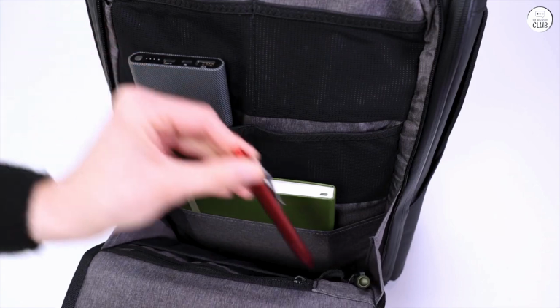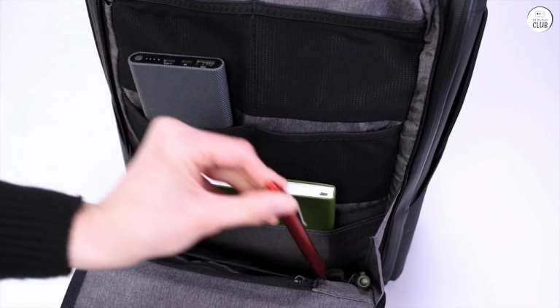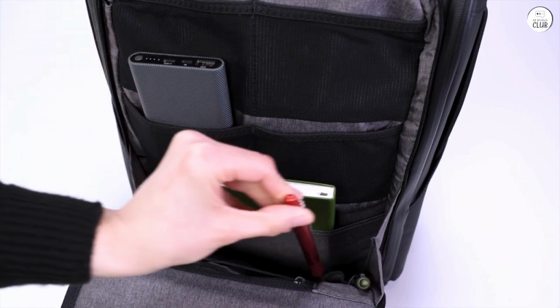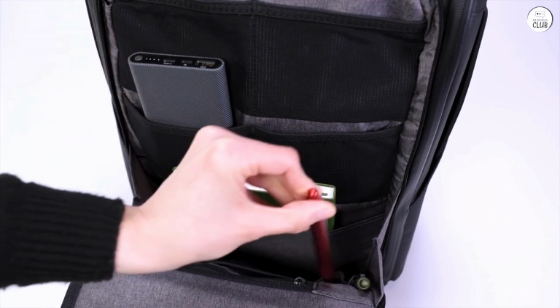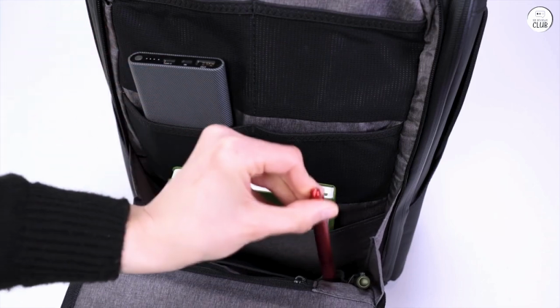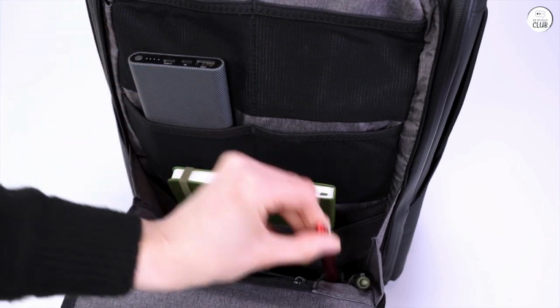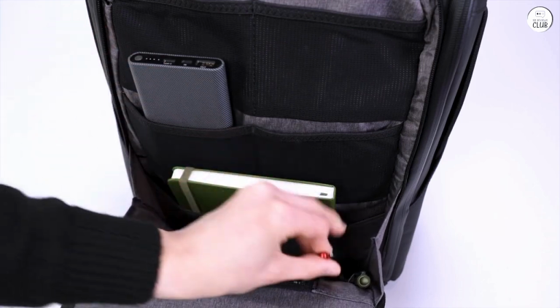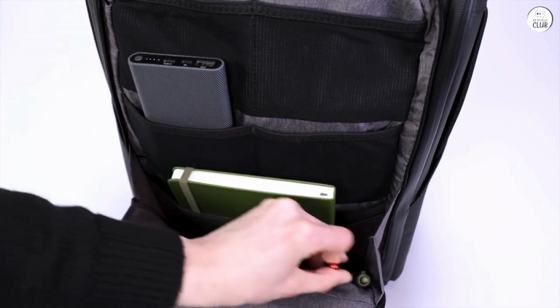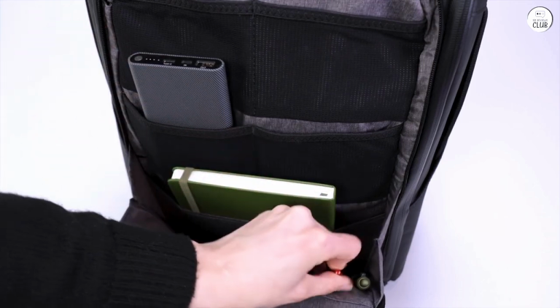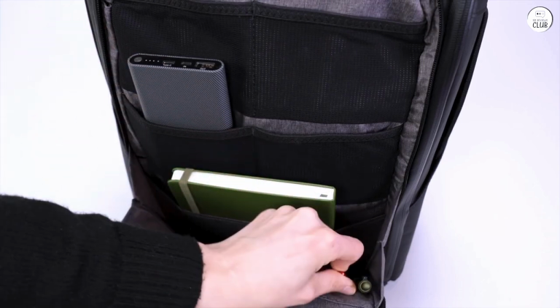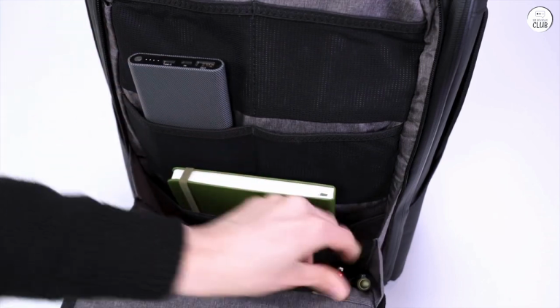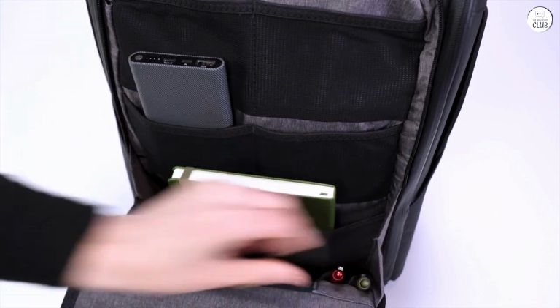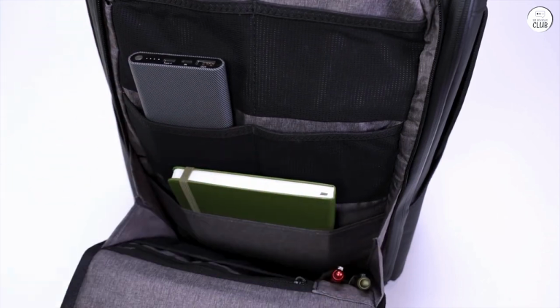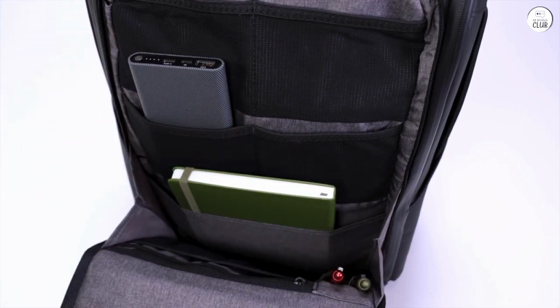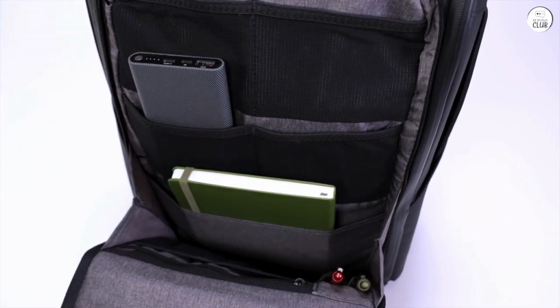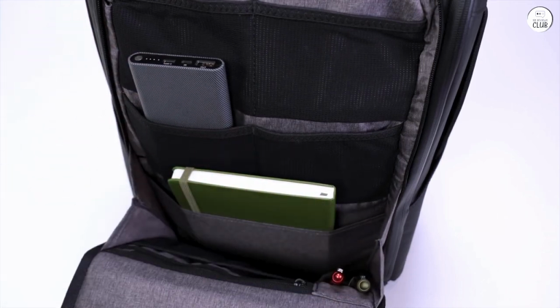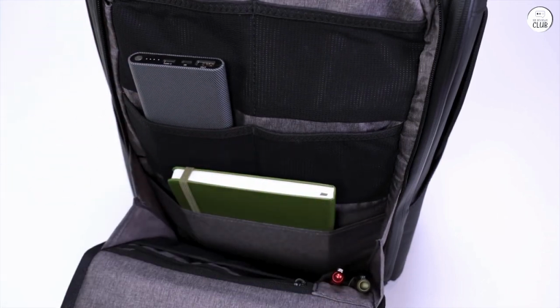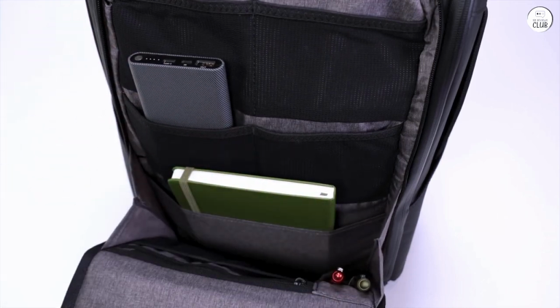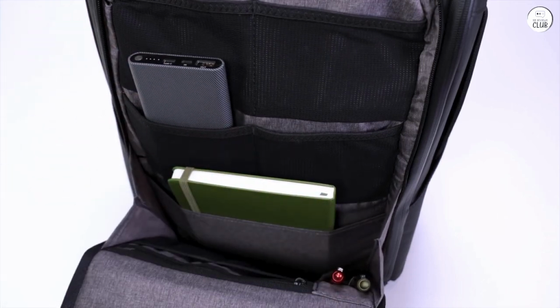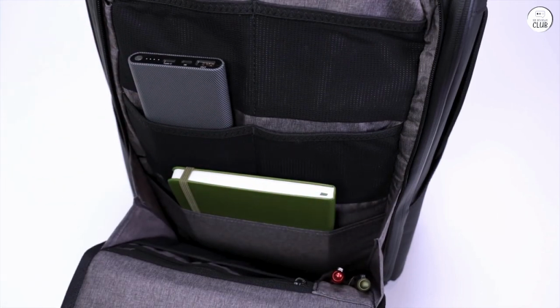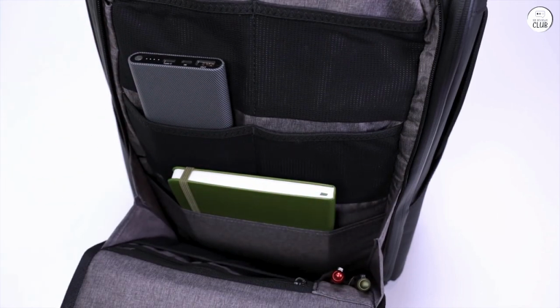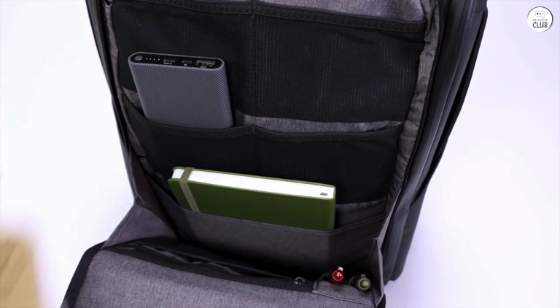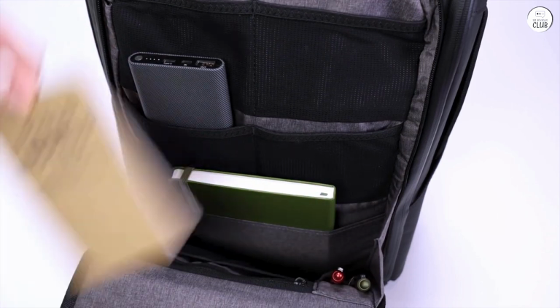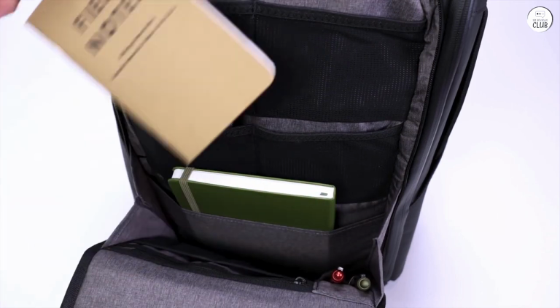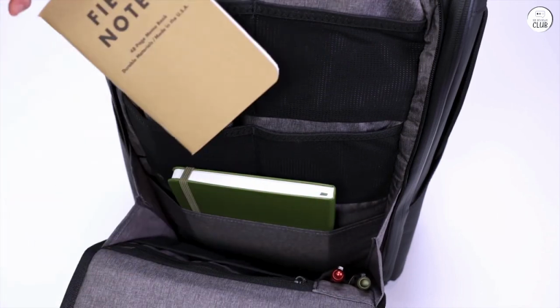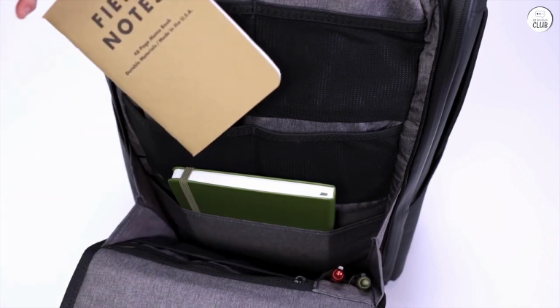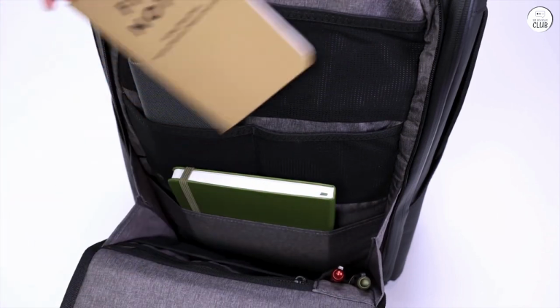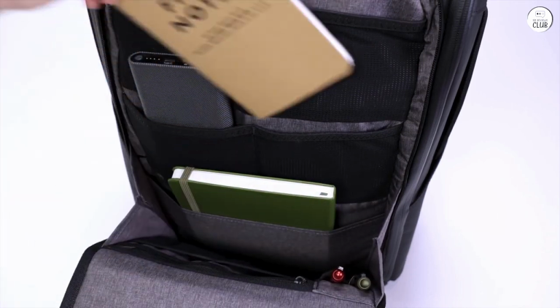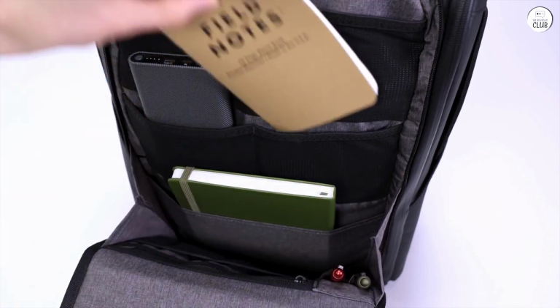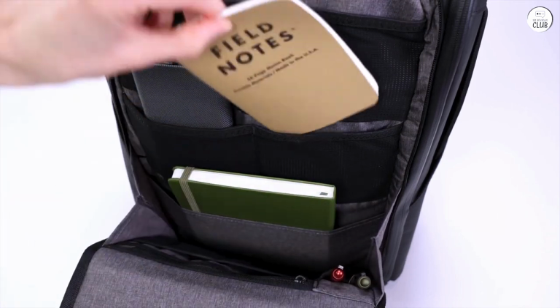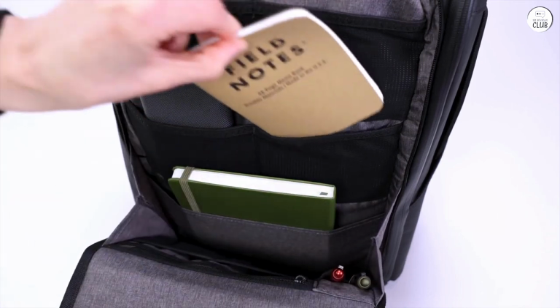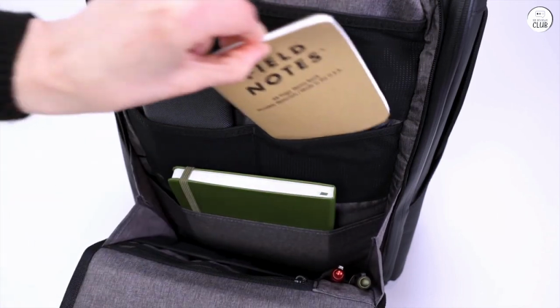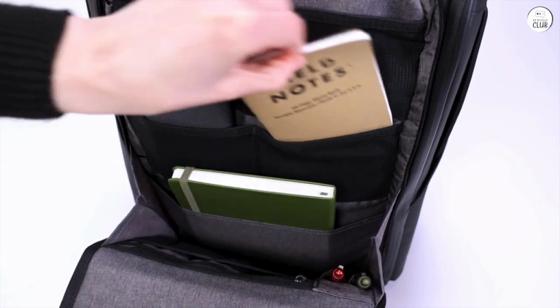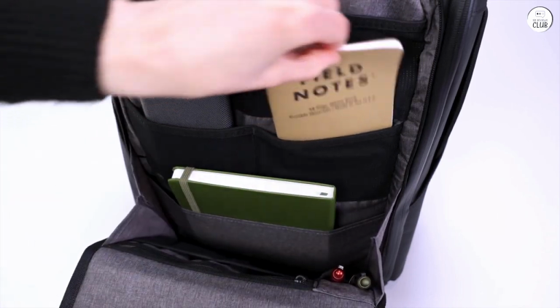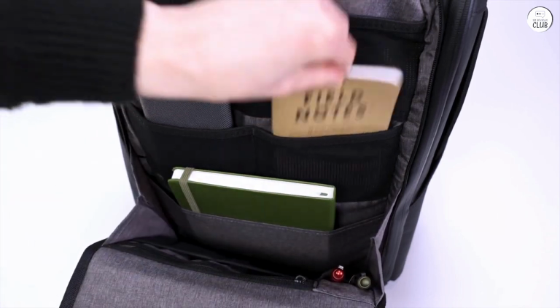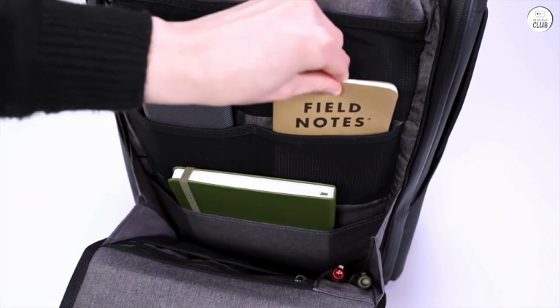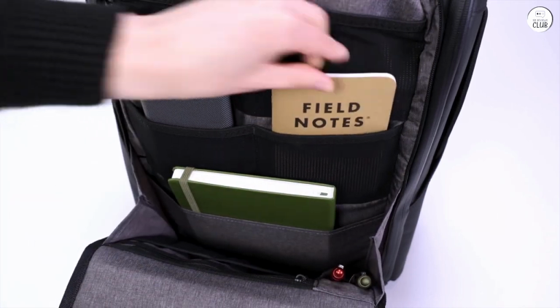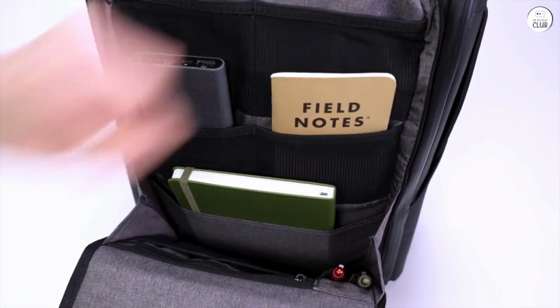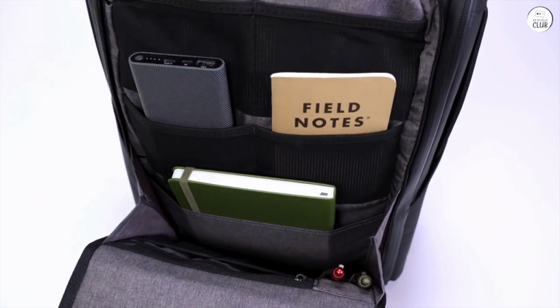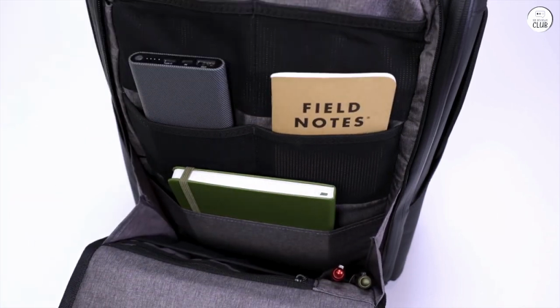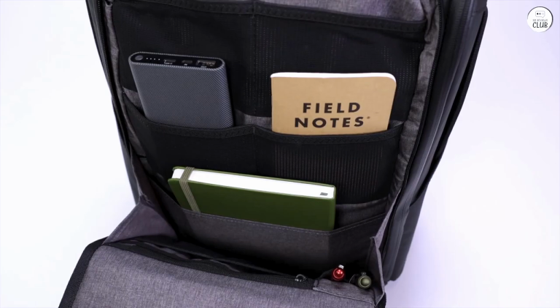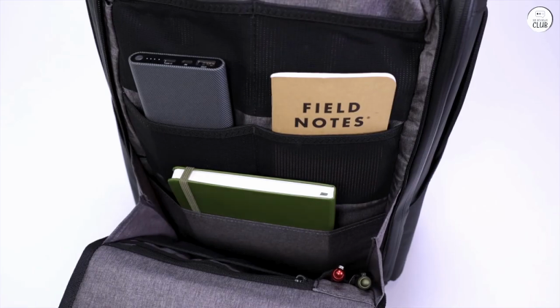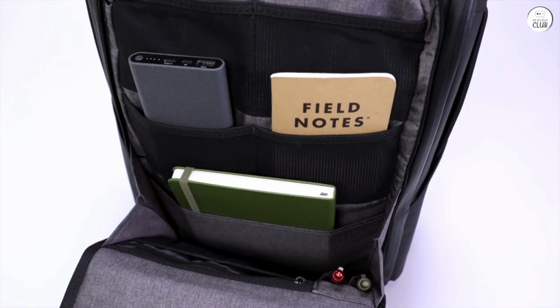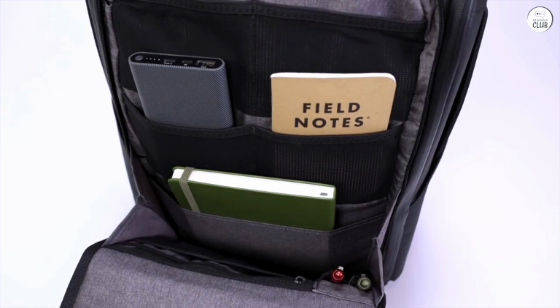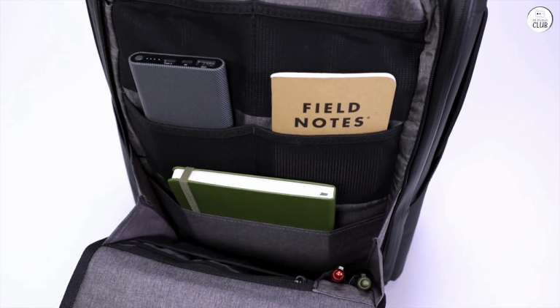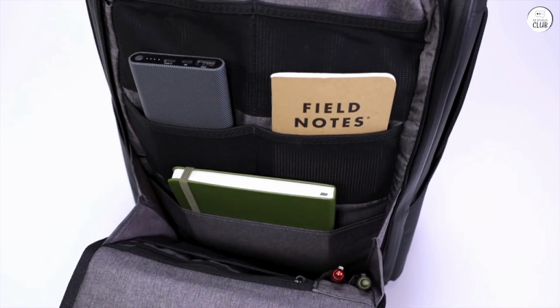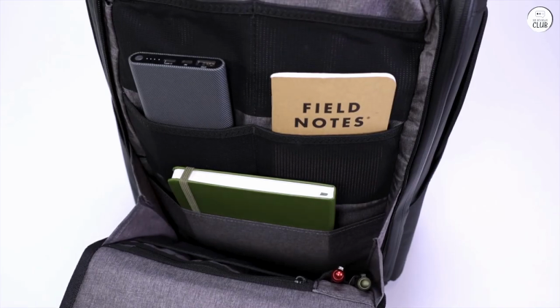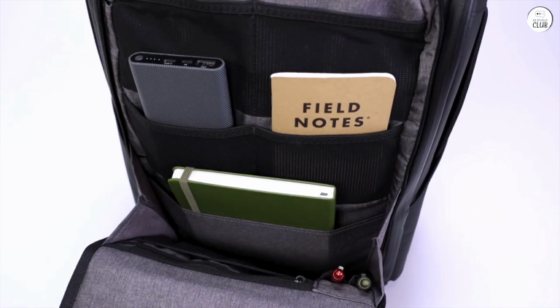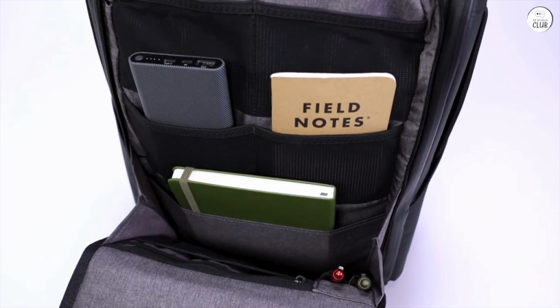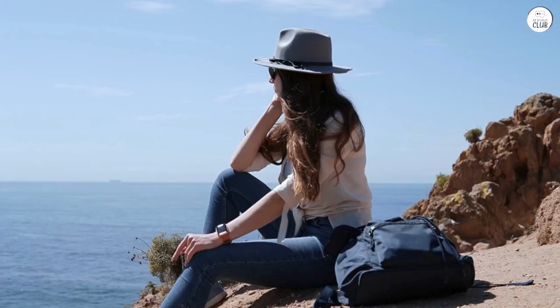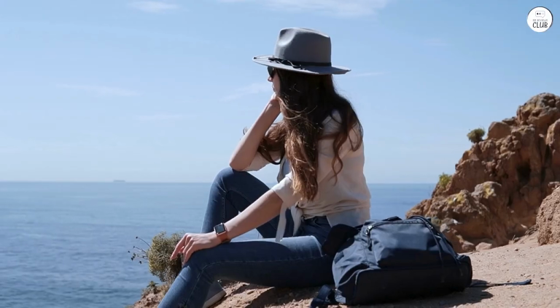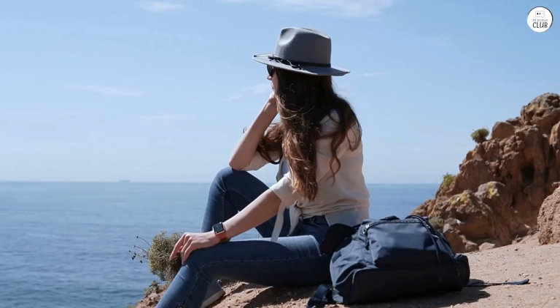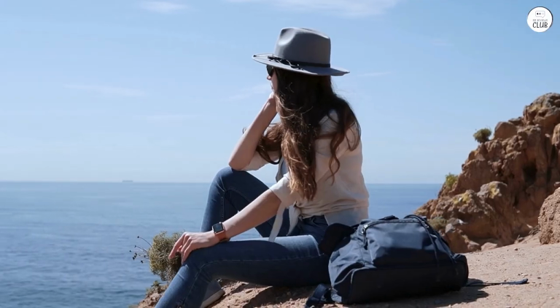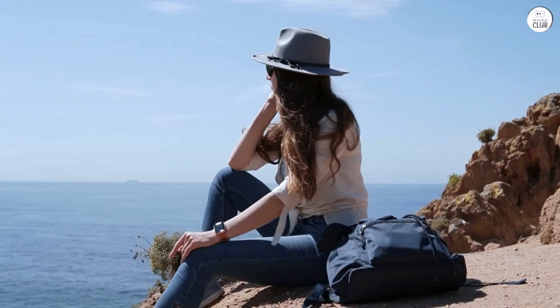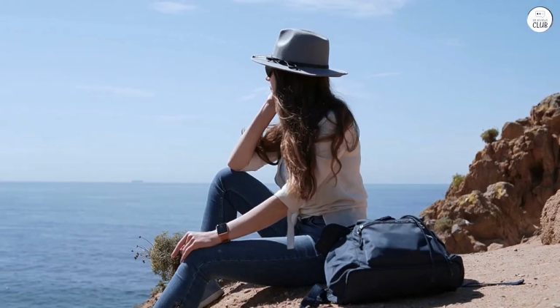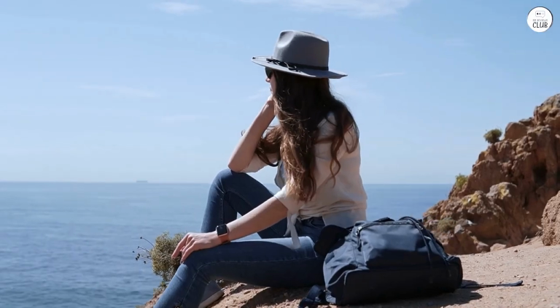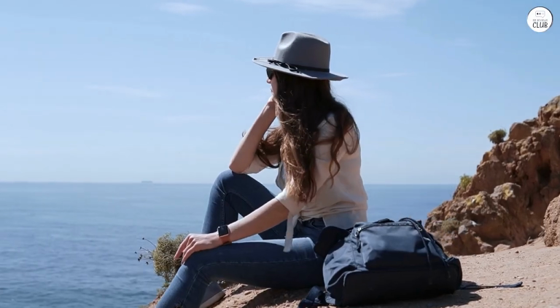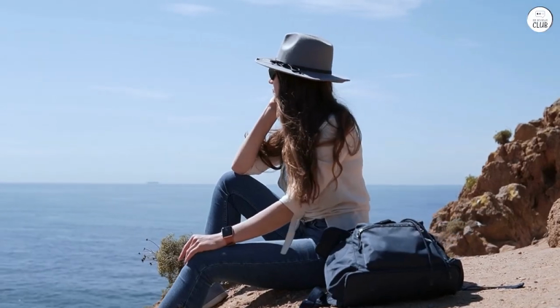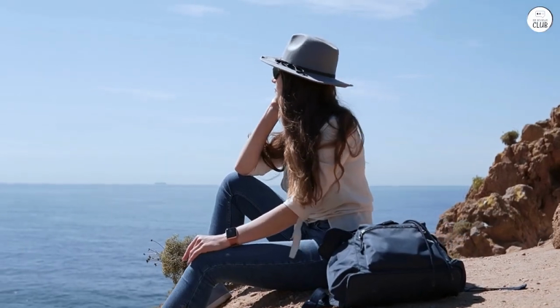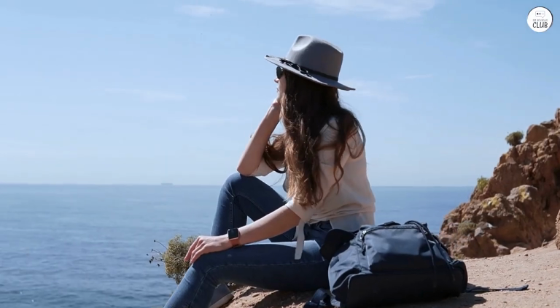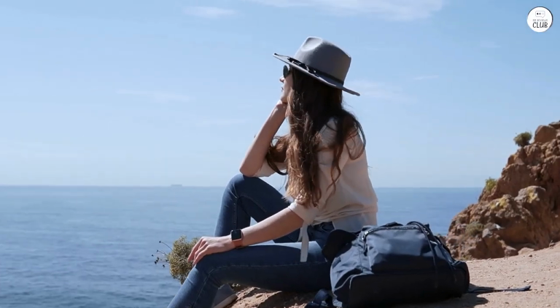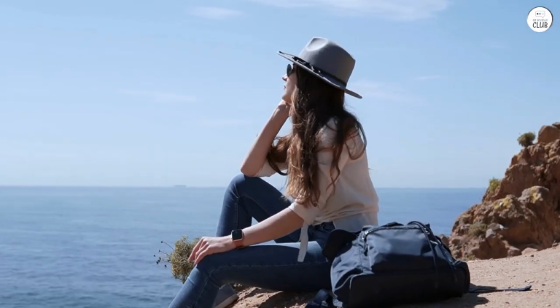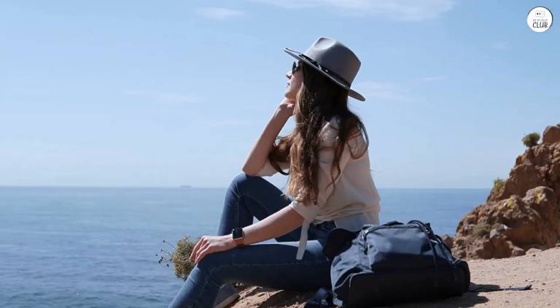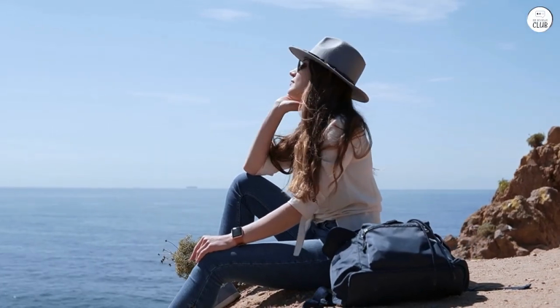I've used it almost every day for work, carrying my laptop and tablet, and it's also done a great job as a travel bag for short trips.